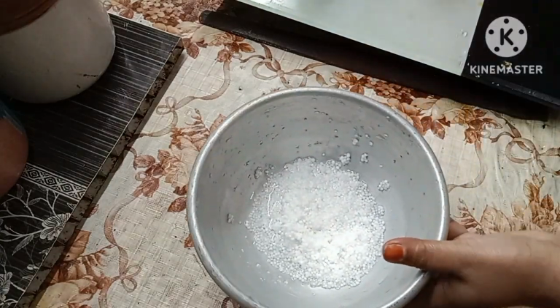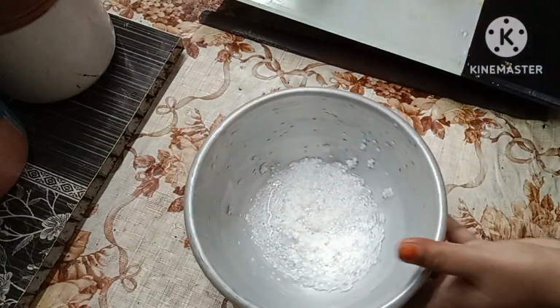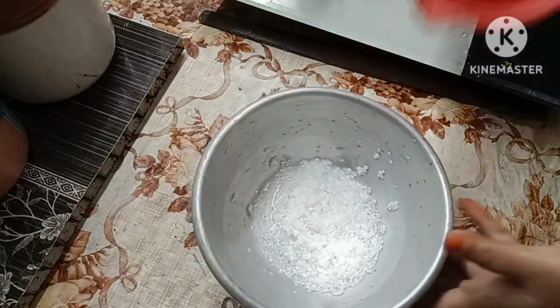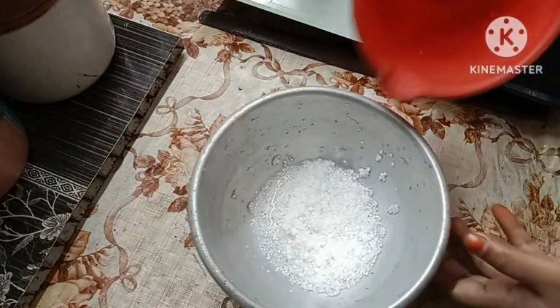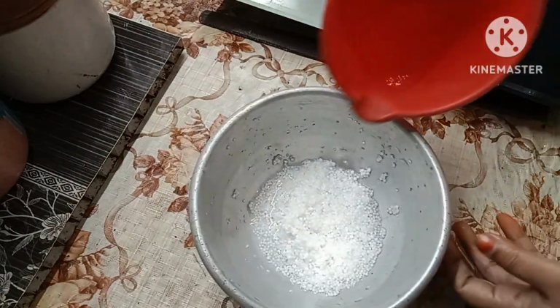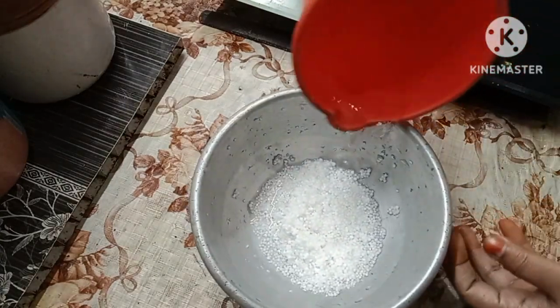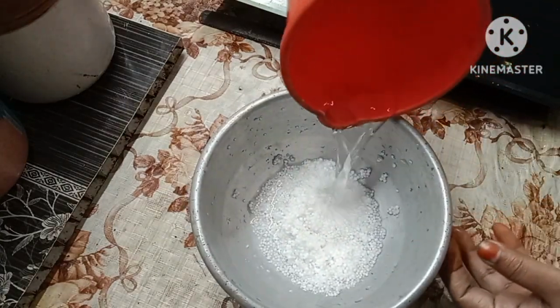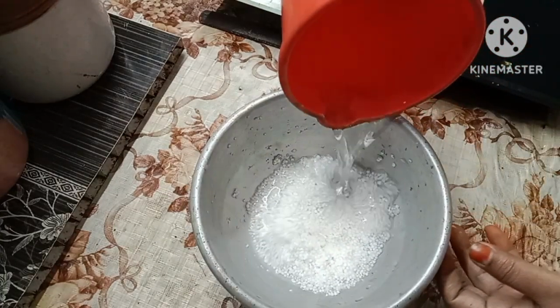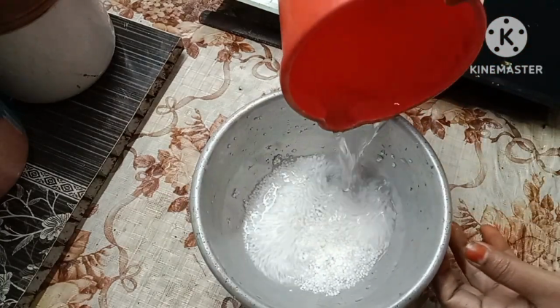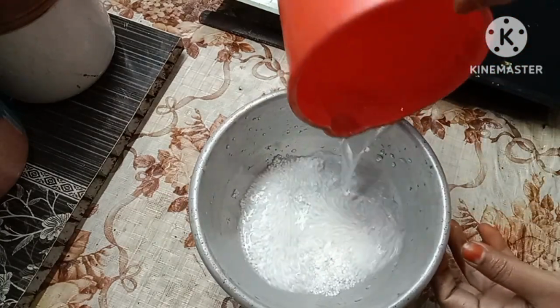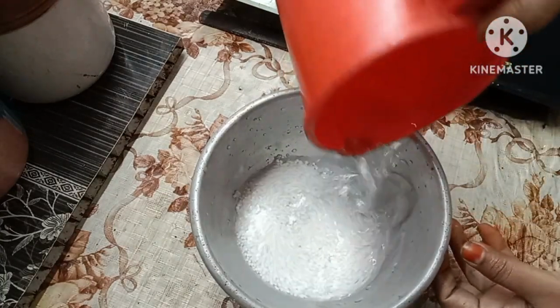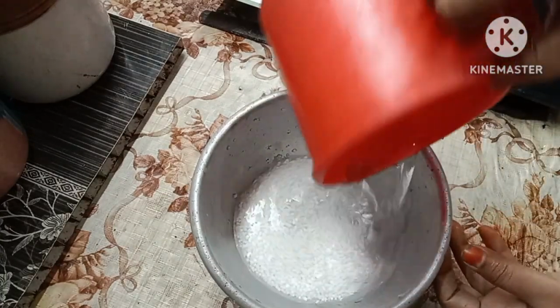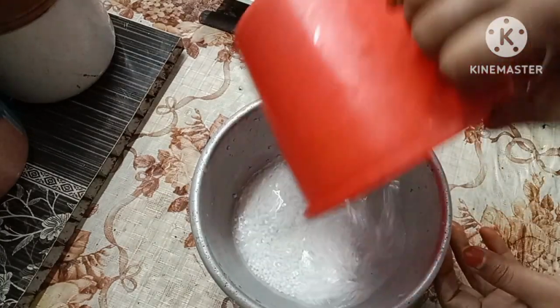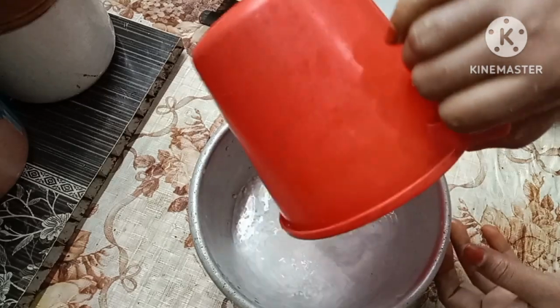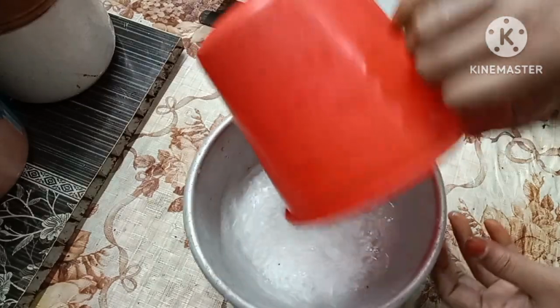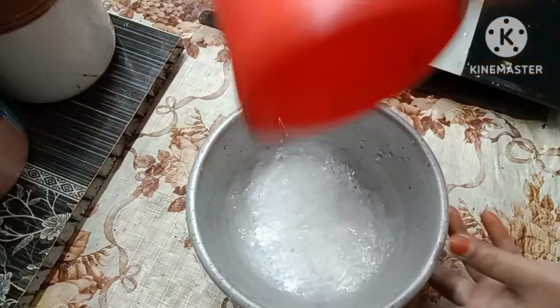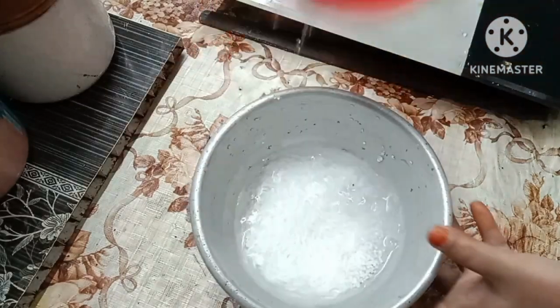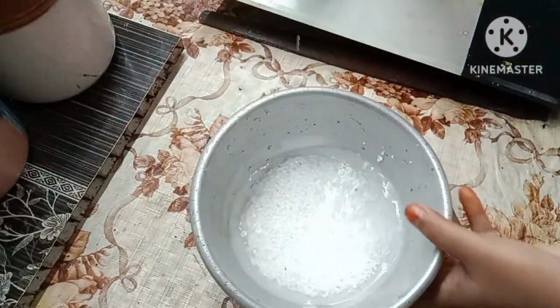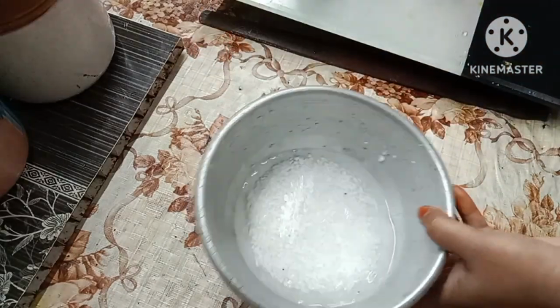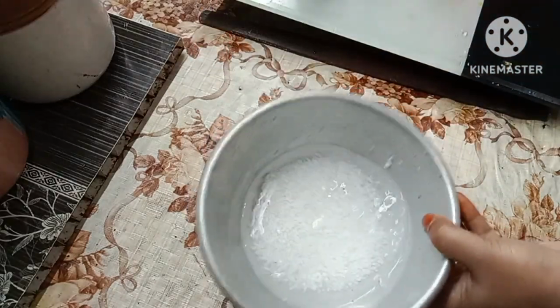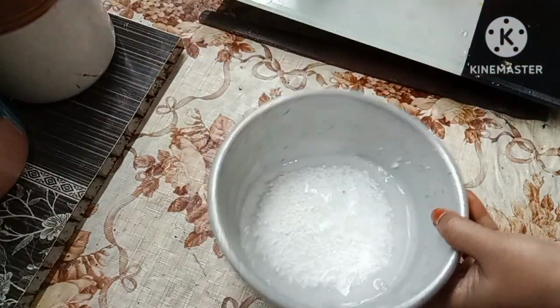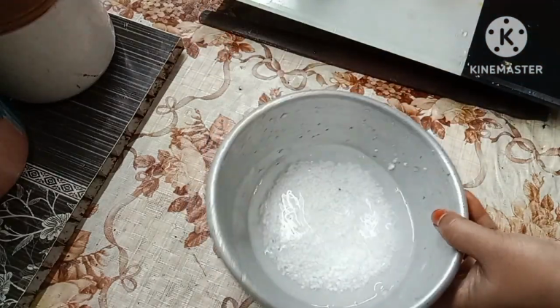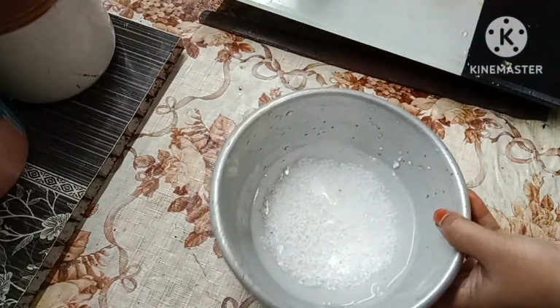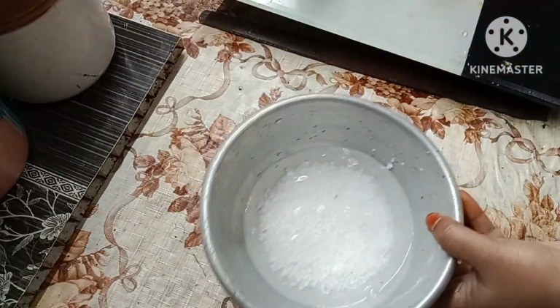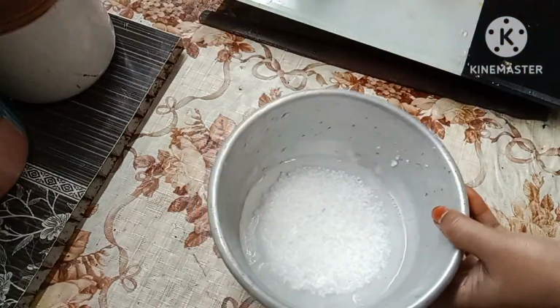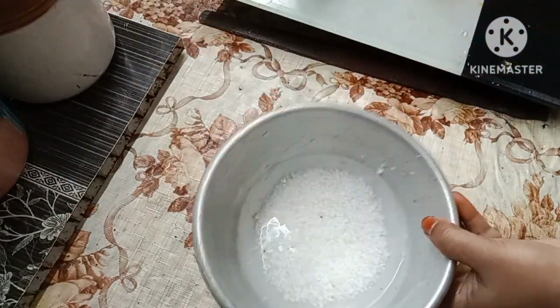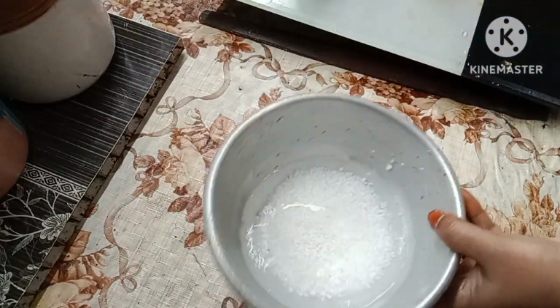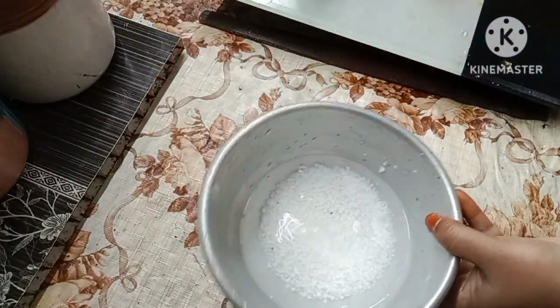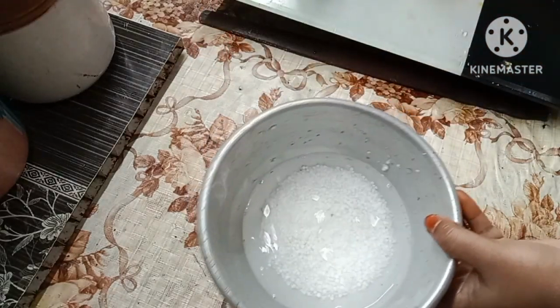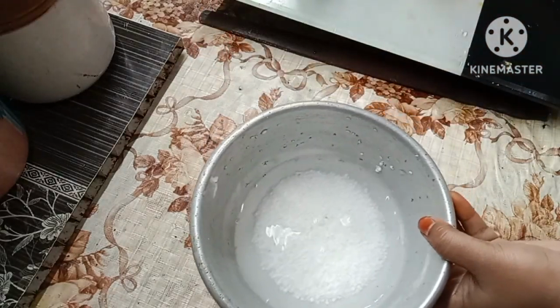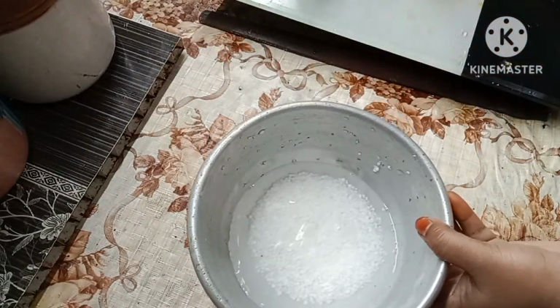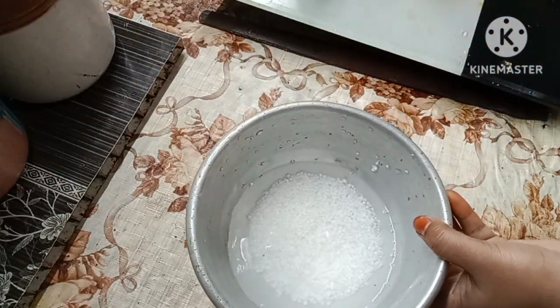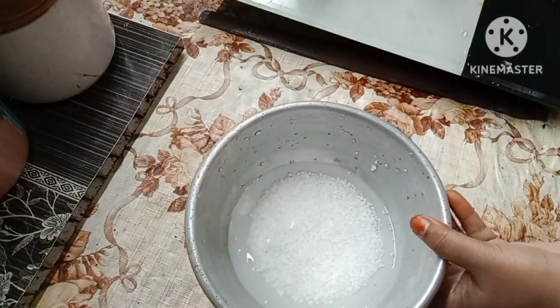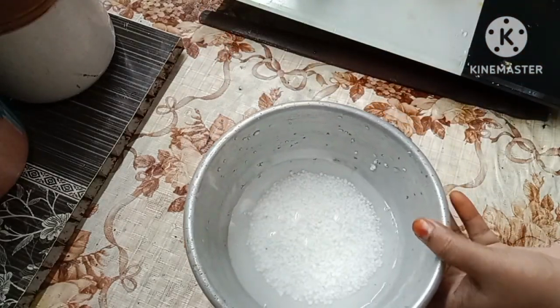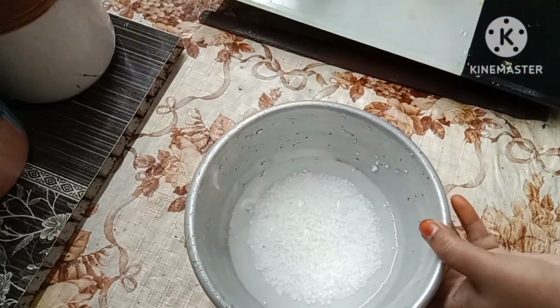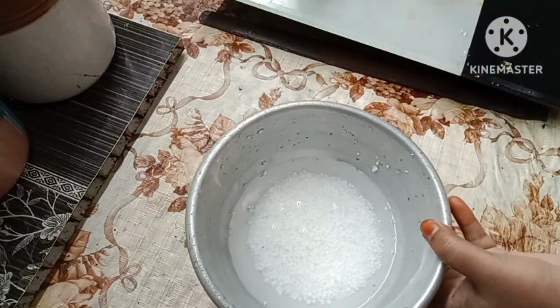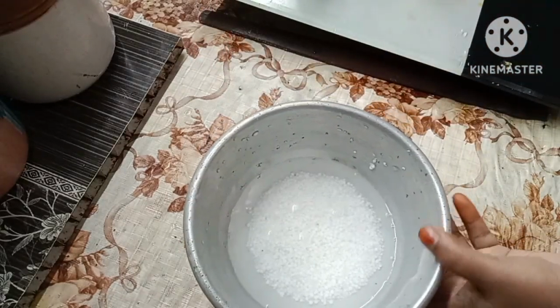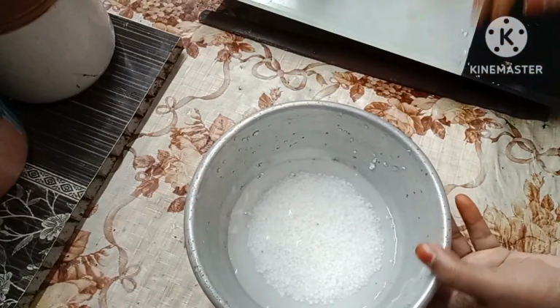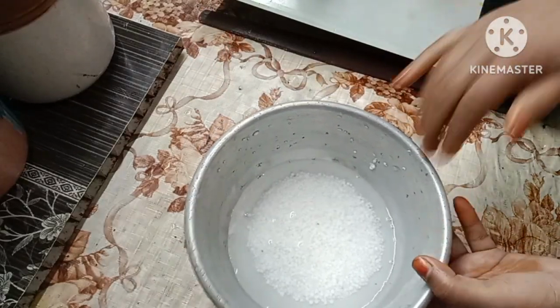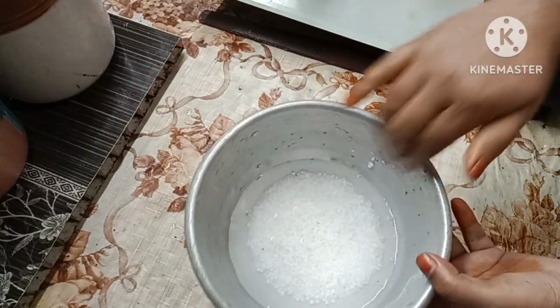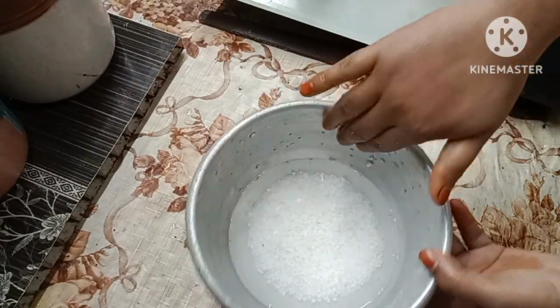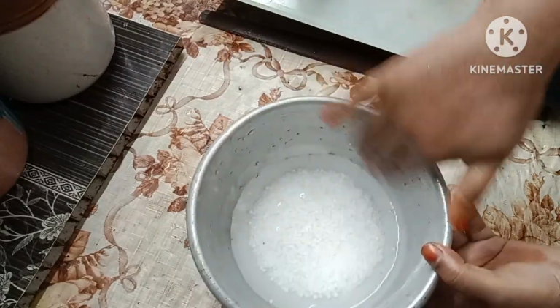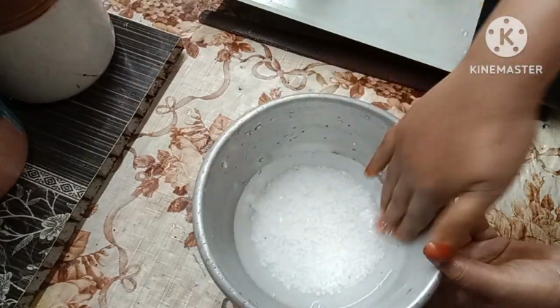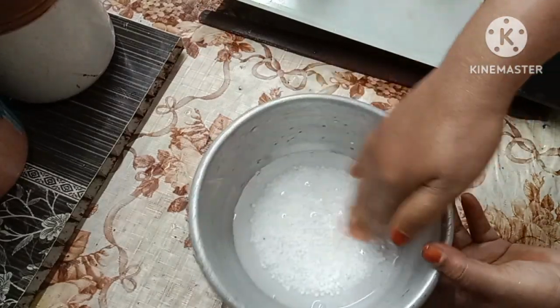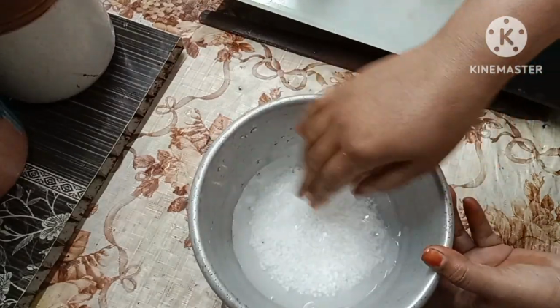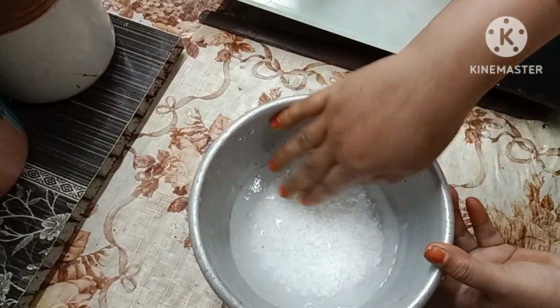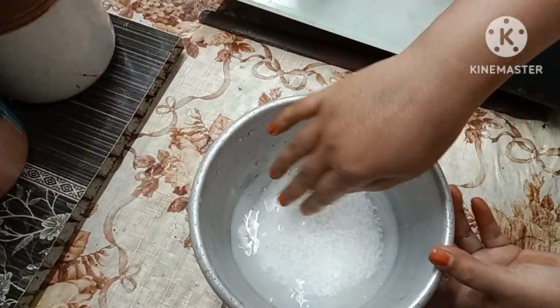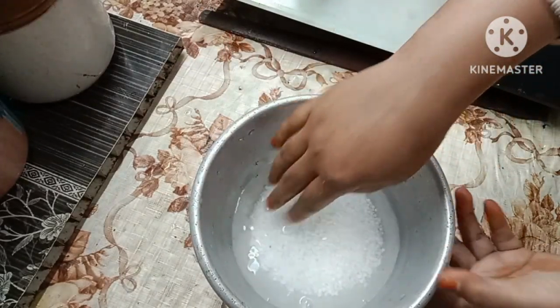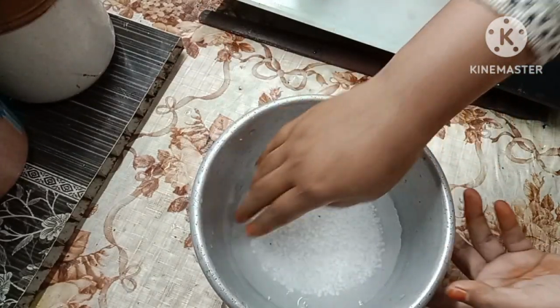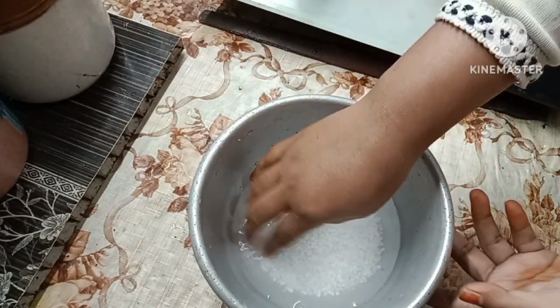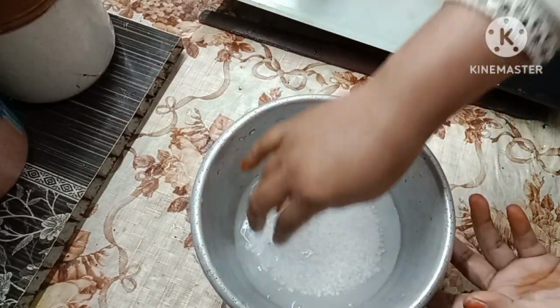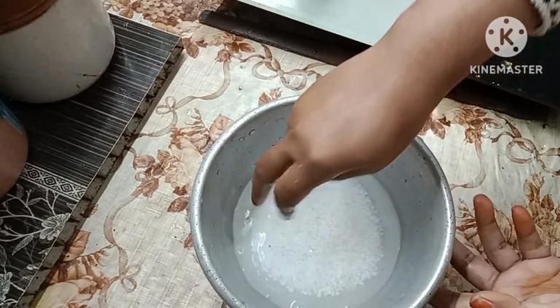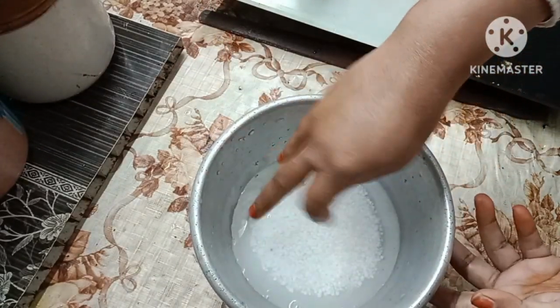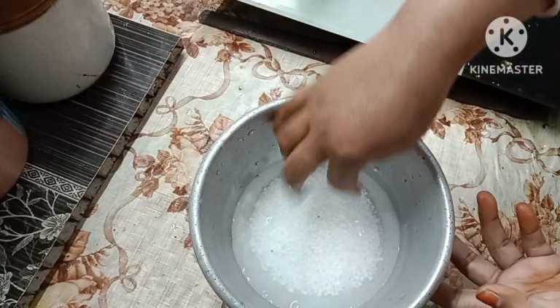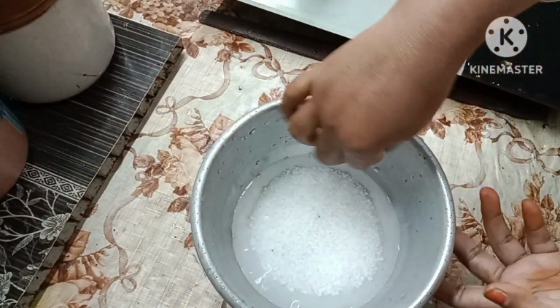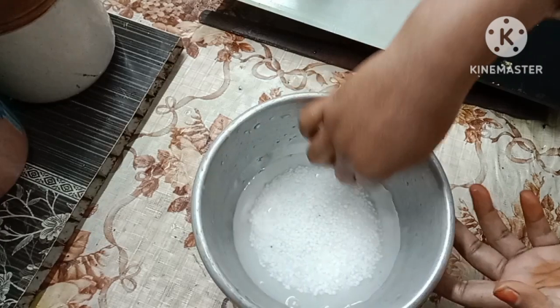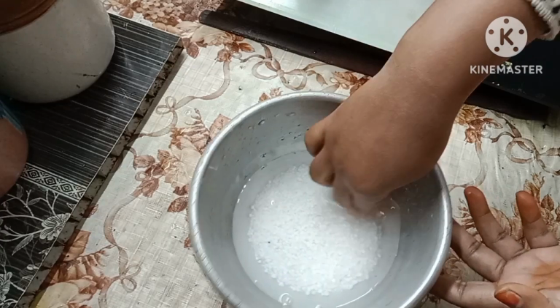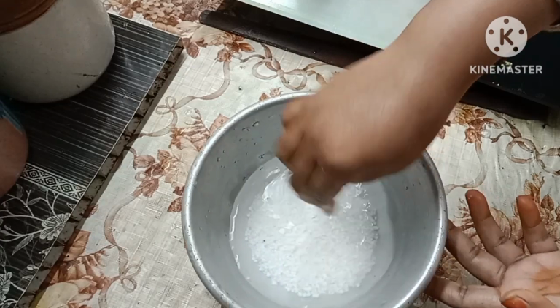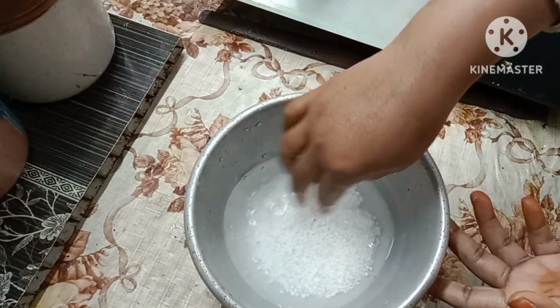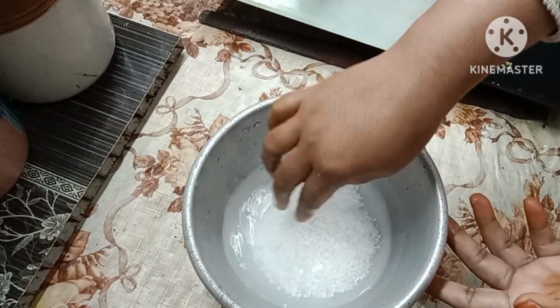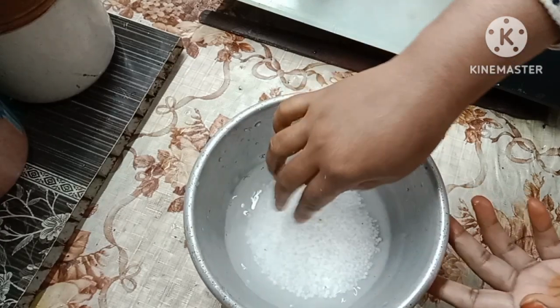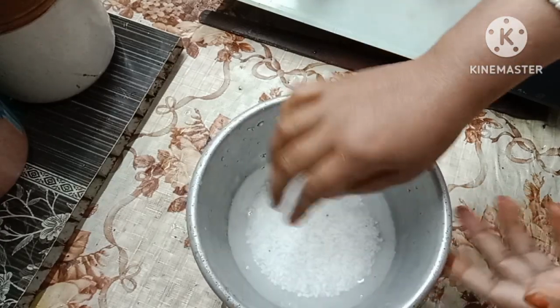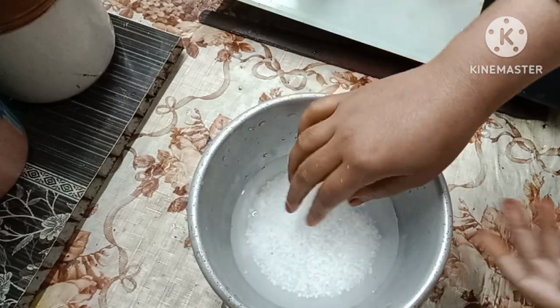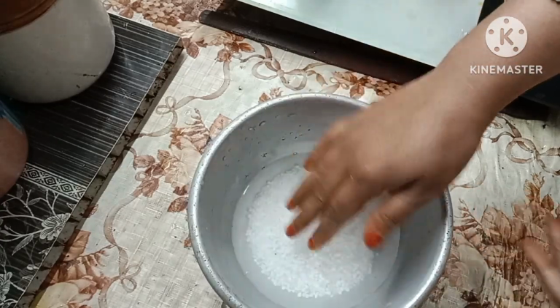Now fry the ingredients. I am going to put the water in. This is the water.